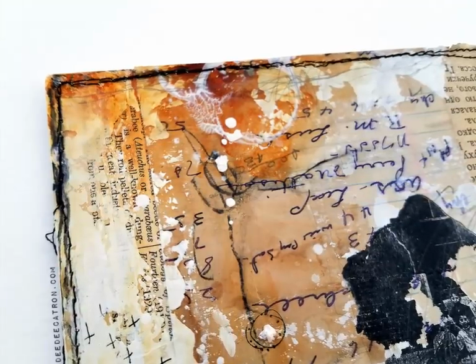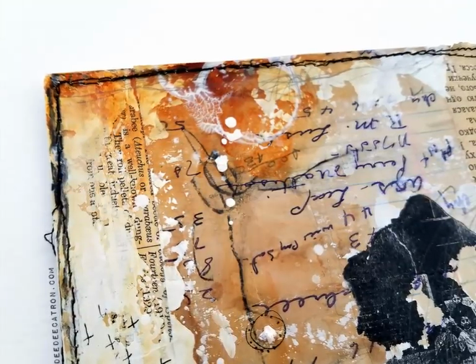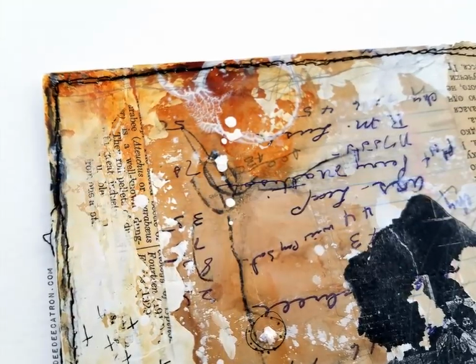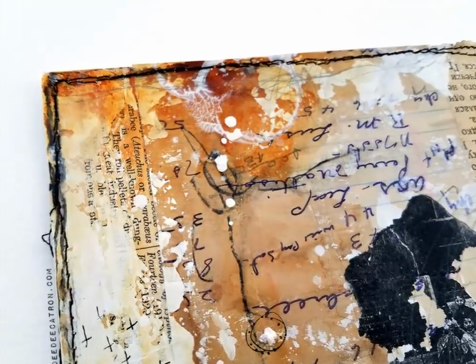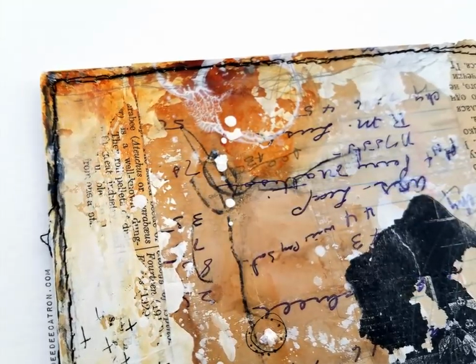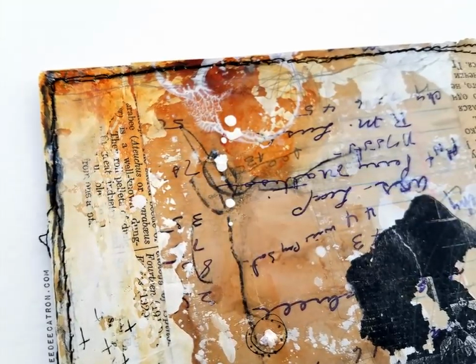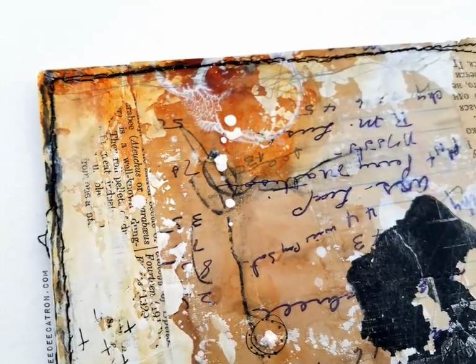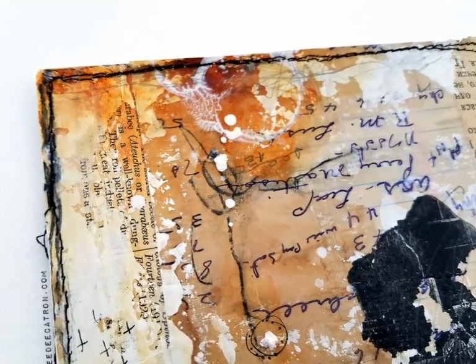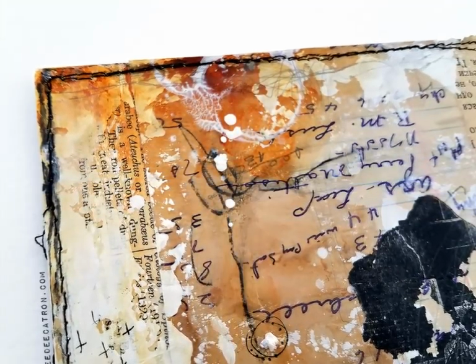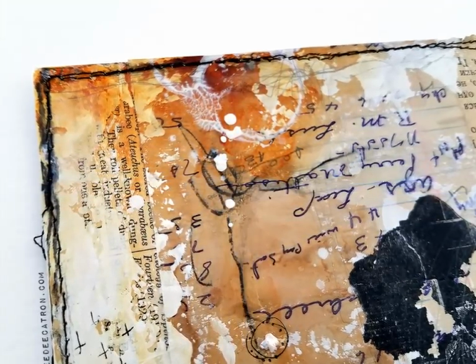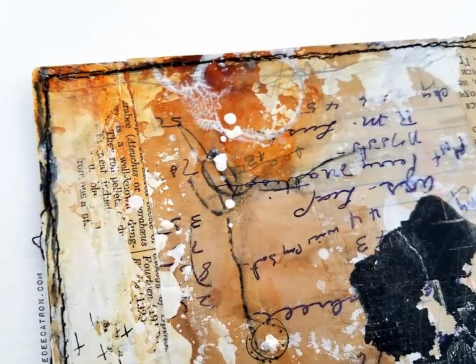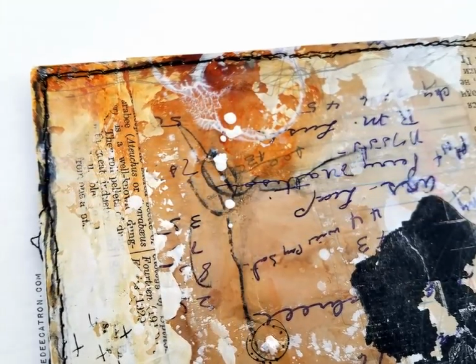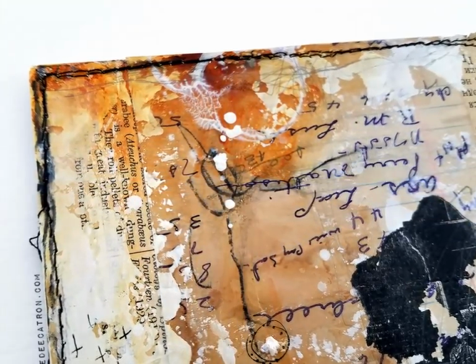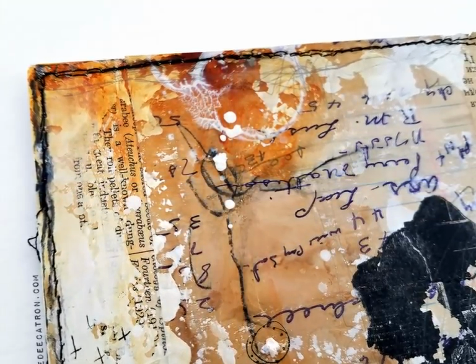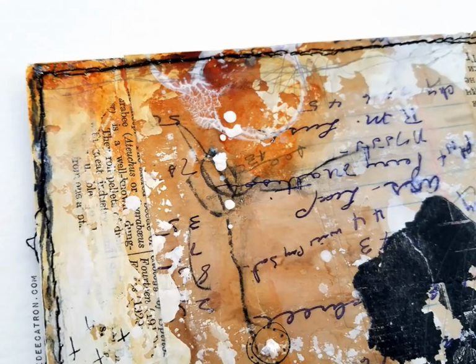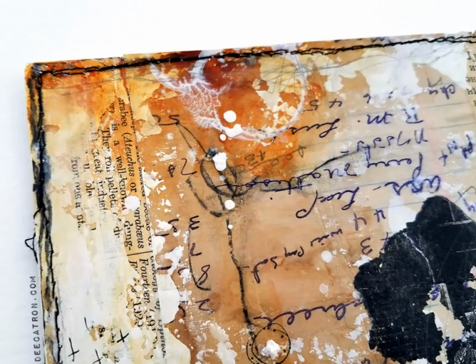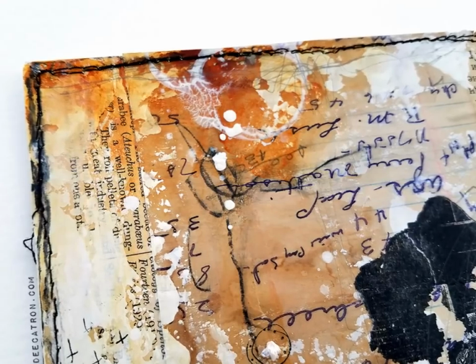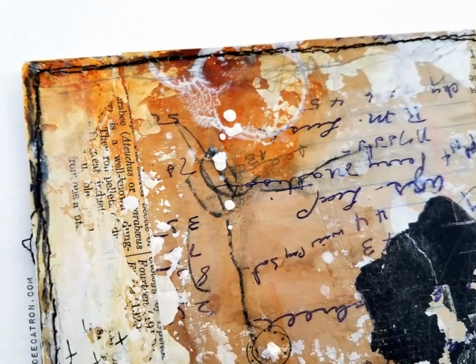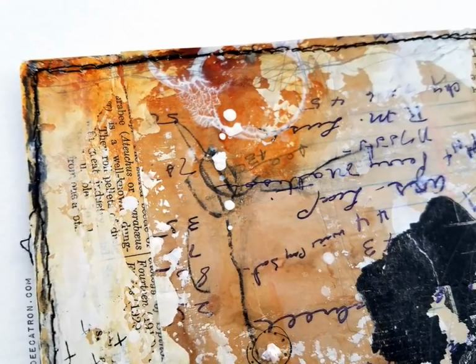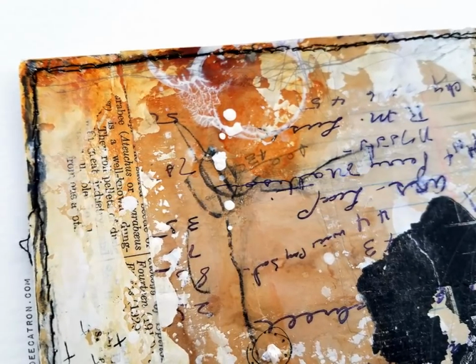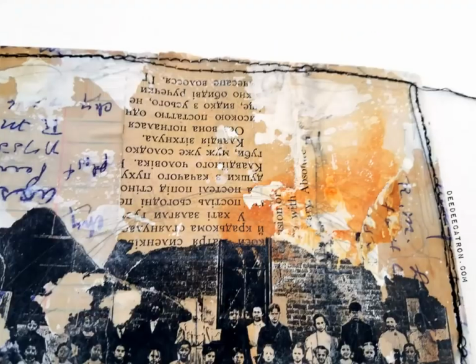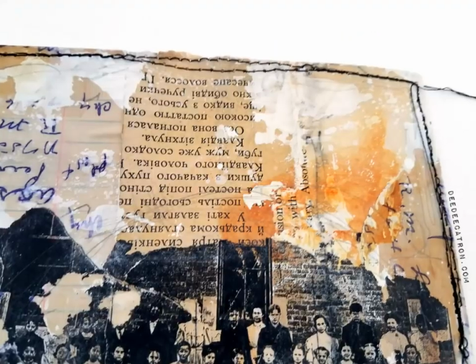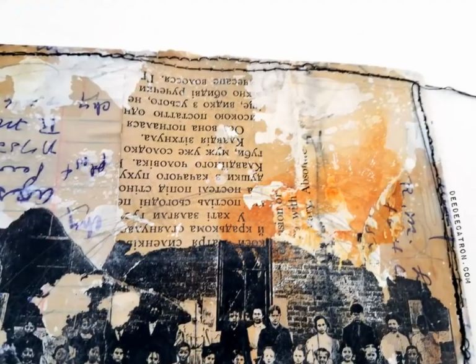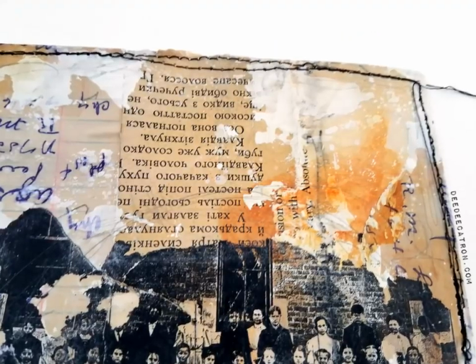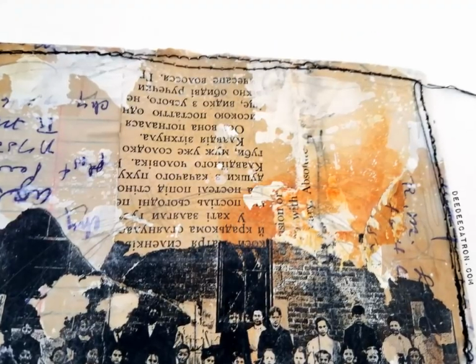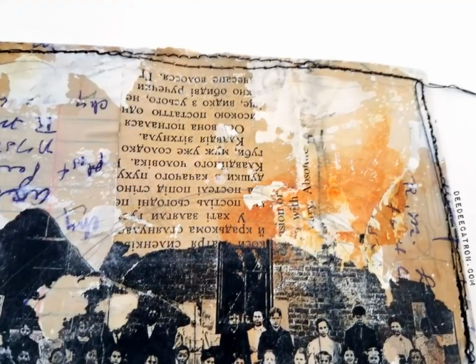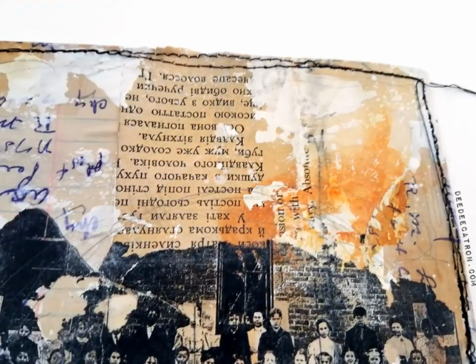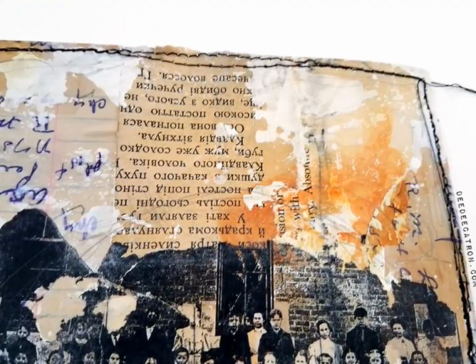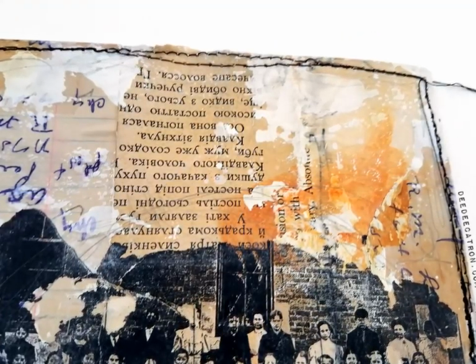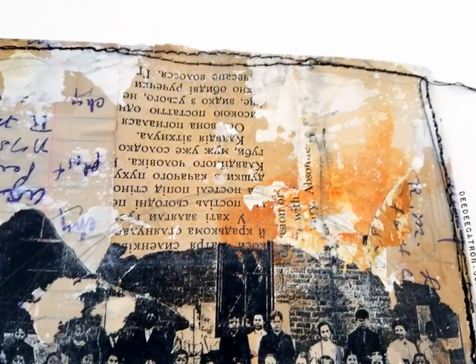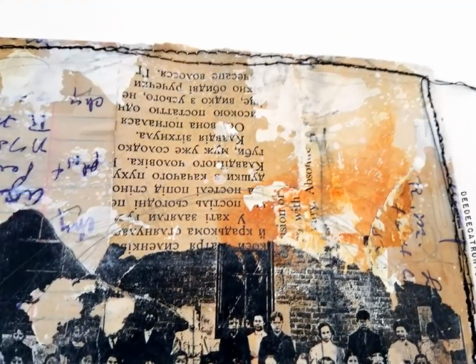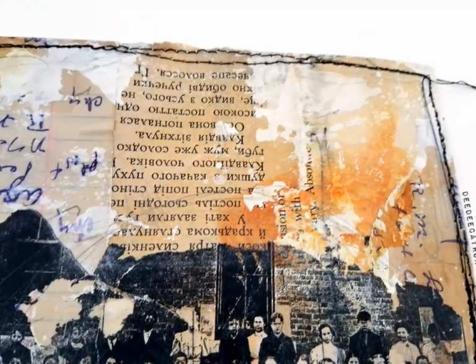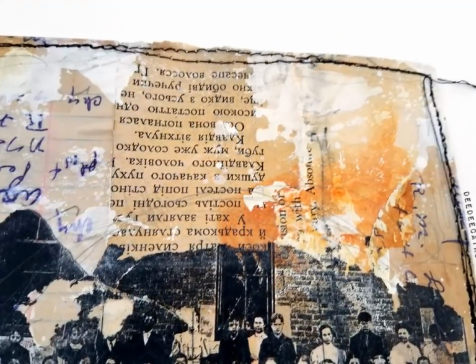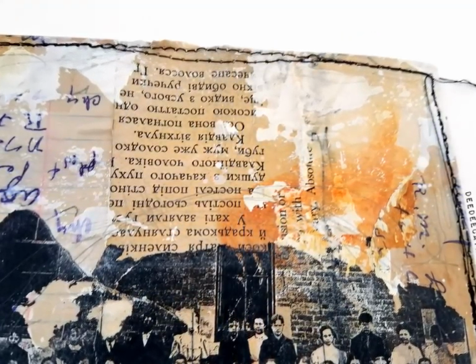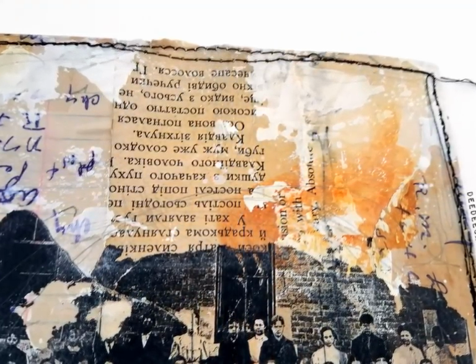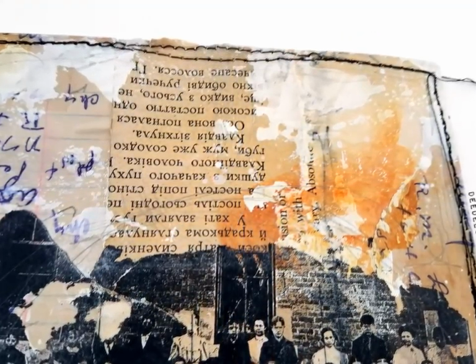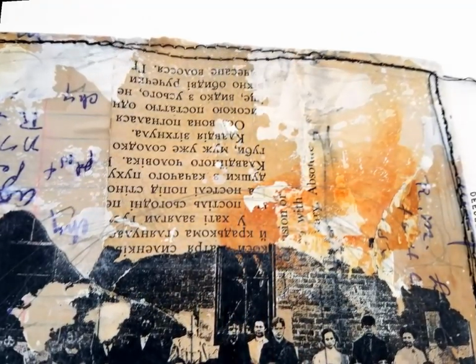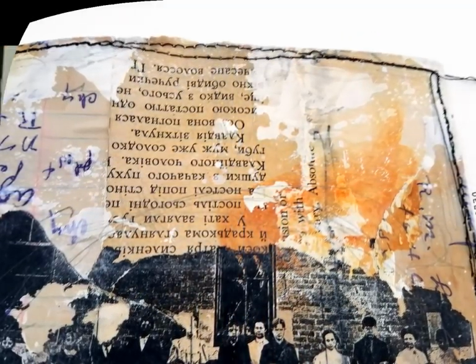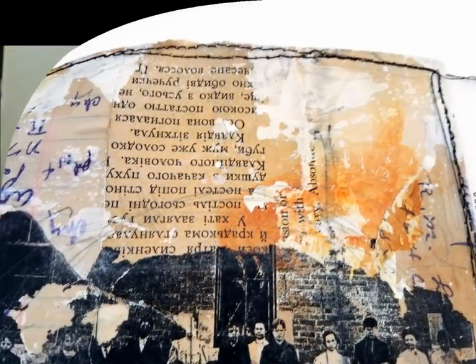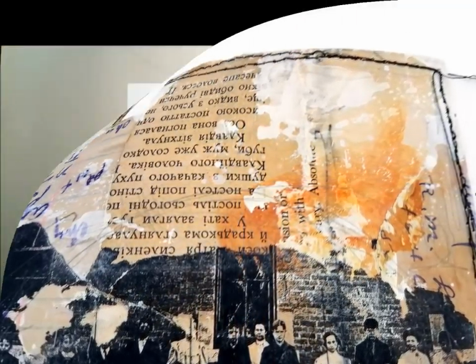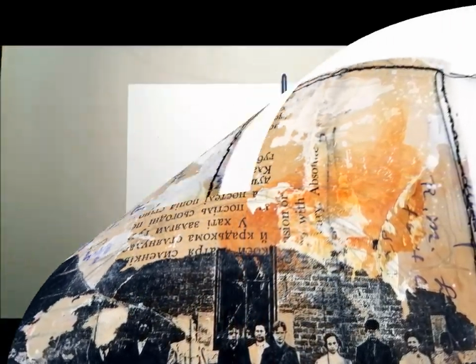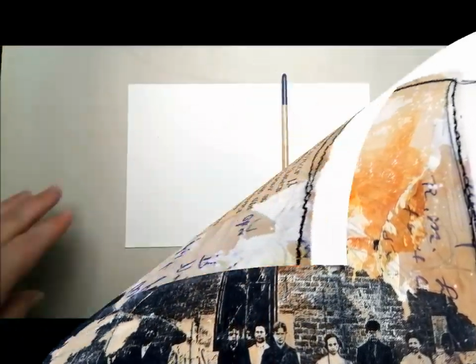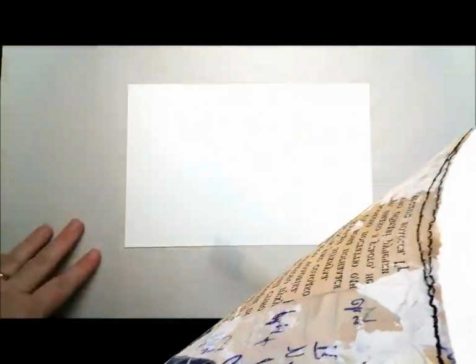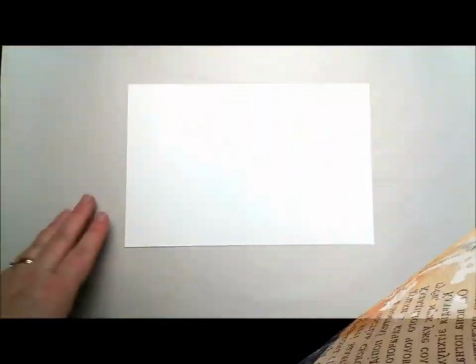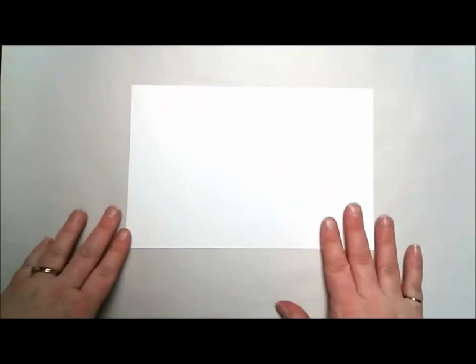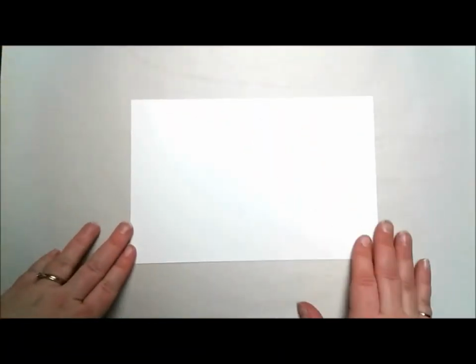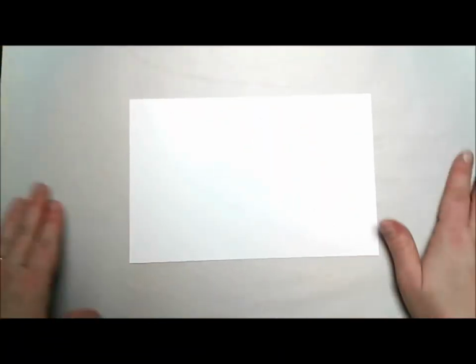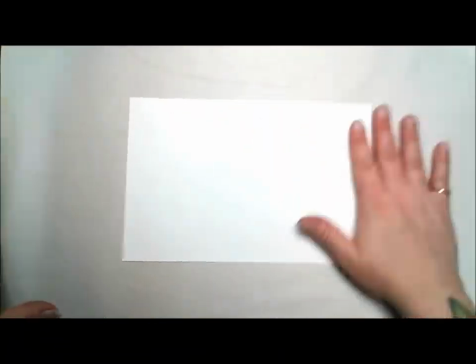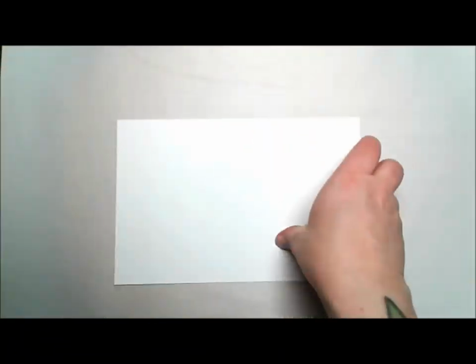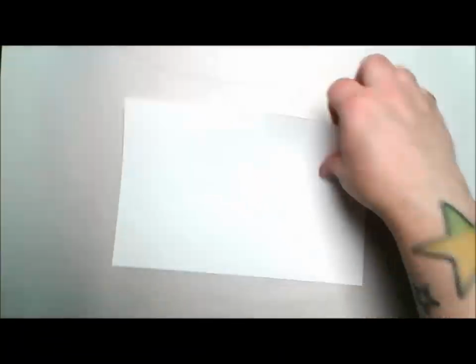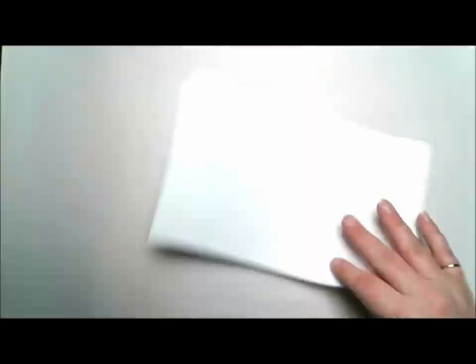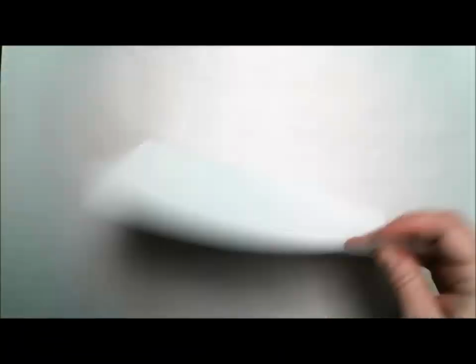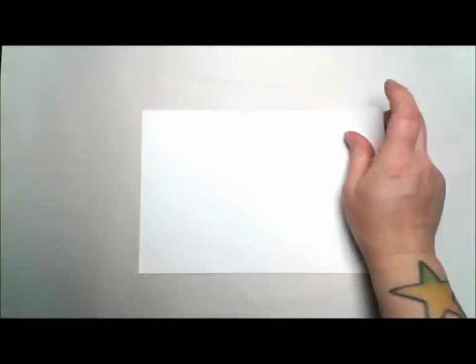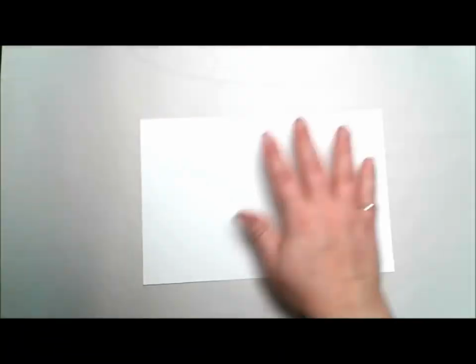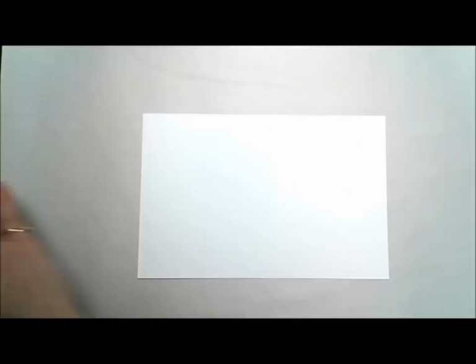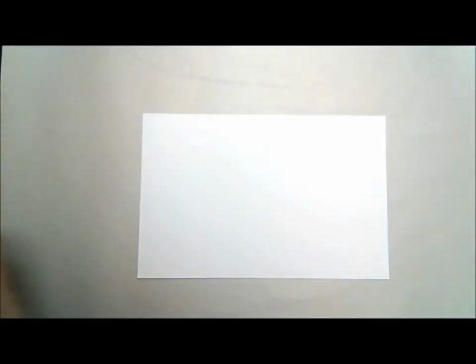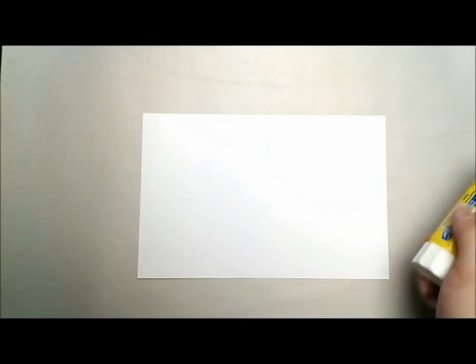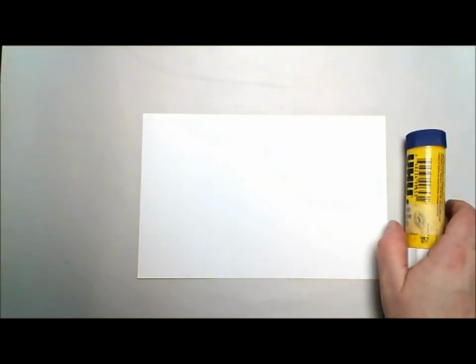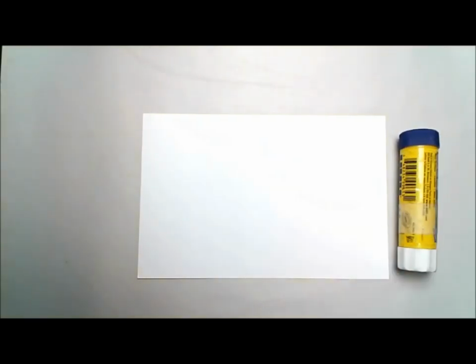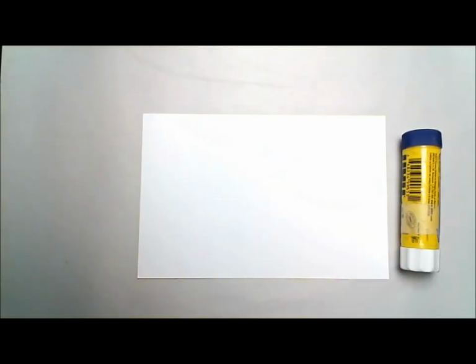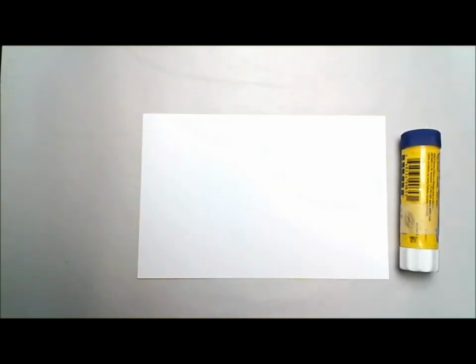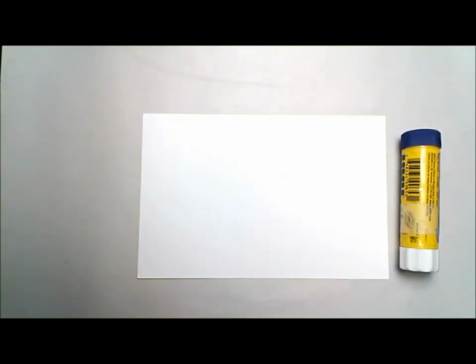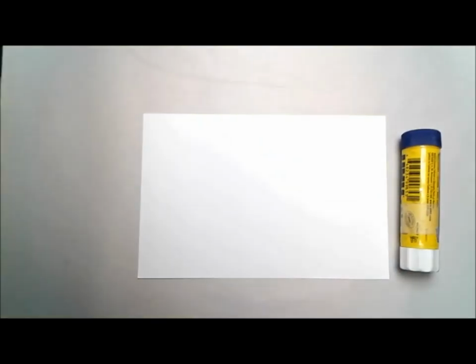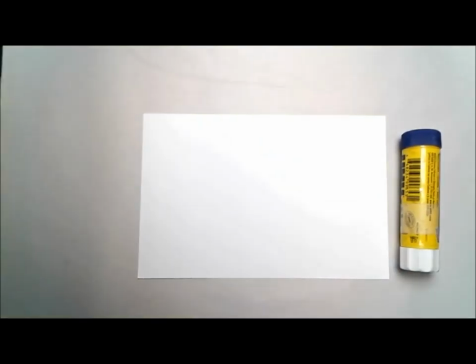Plus it has tons of texture in it. There's some twigs and some stitching and it looks like some wax and caustic type stuff going on.